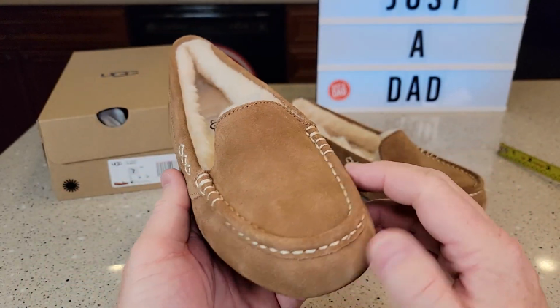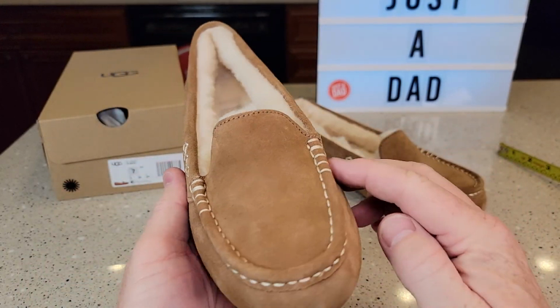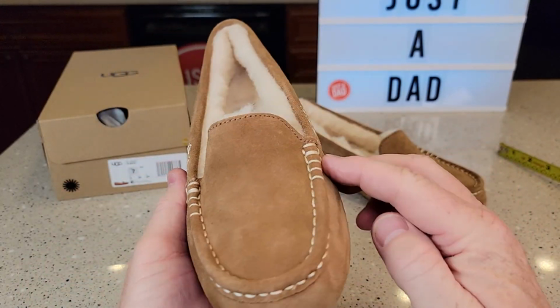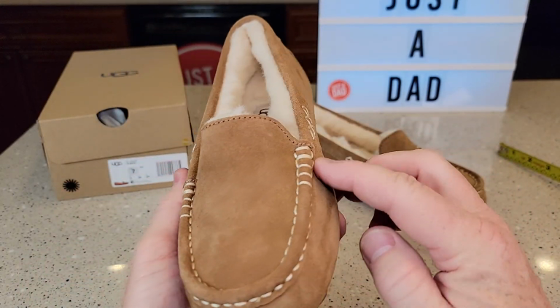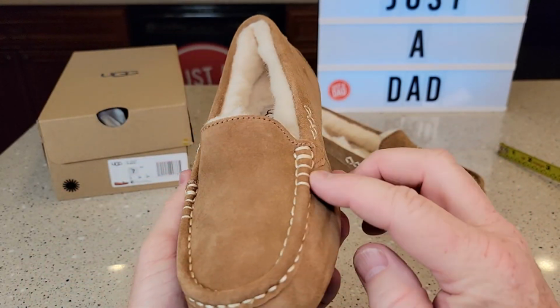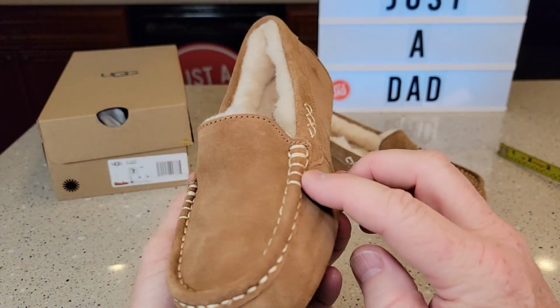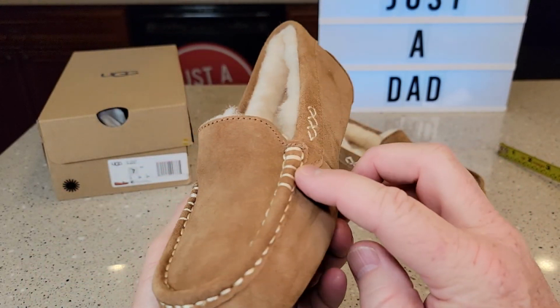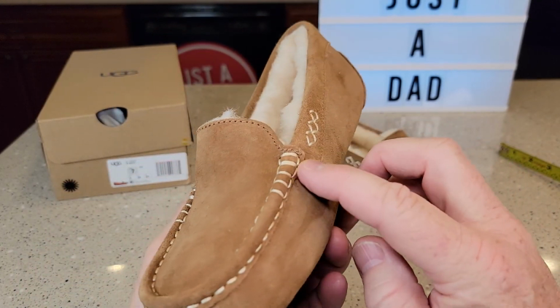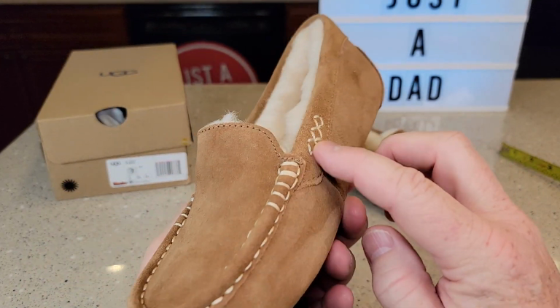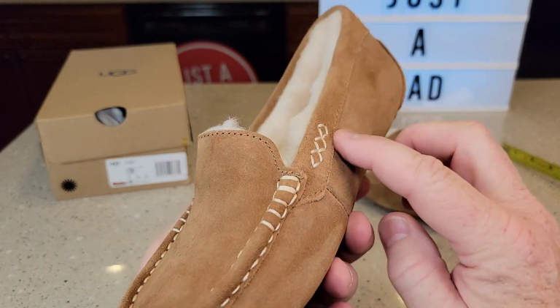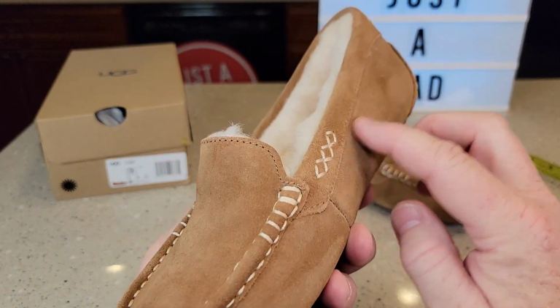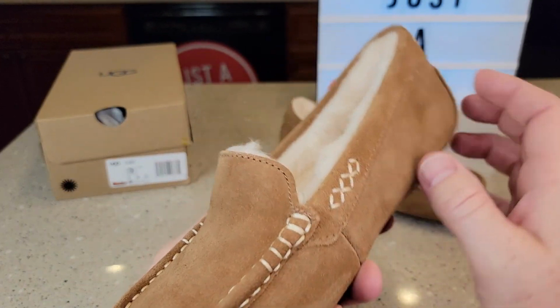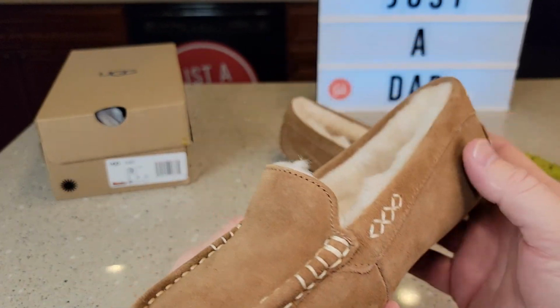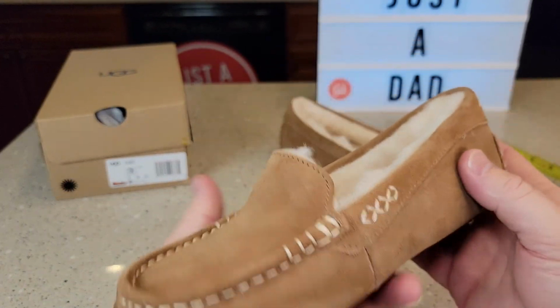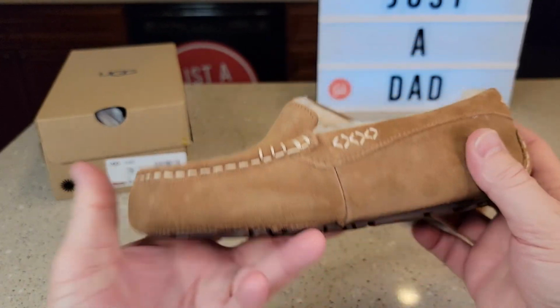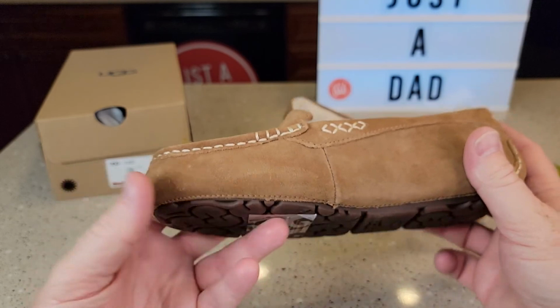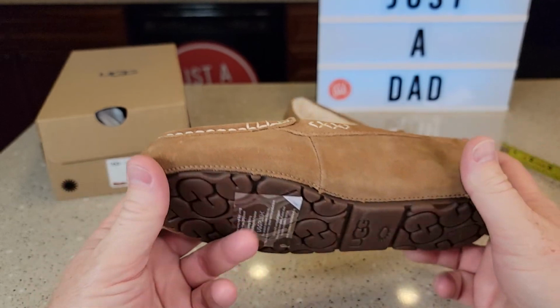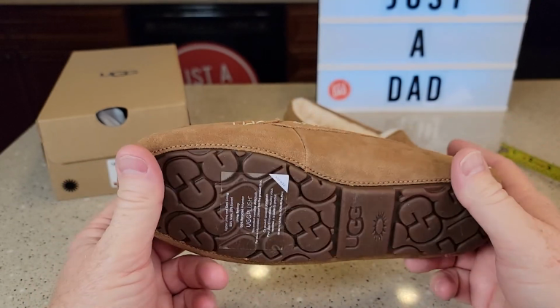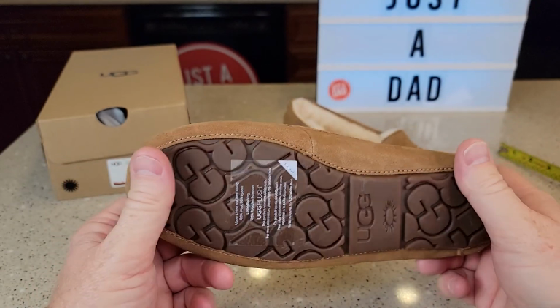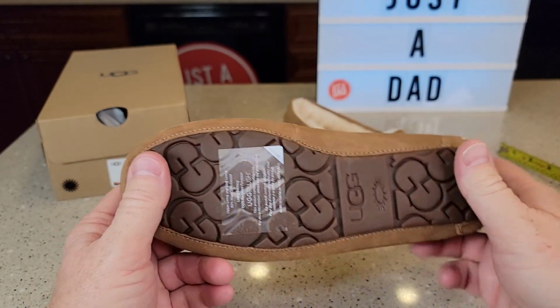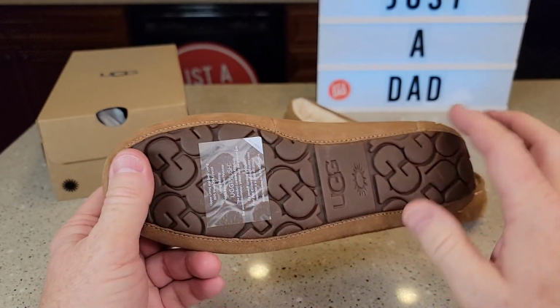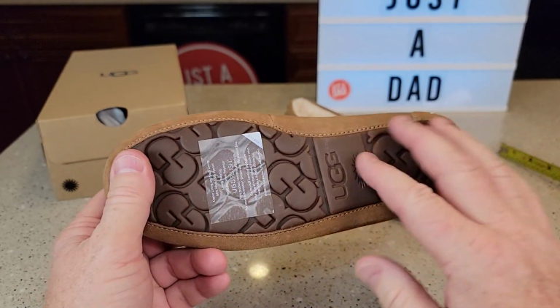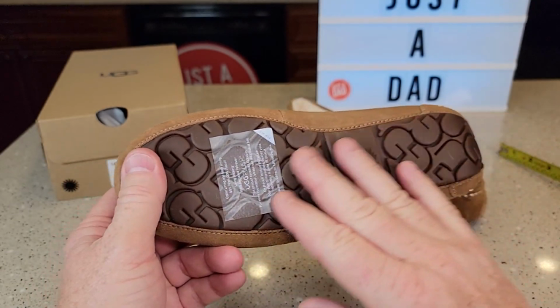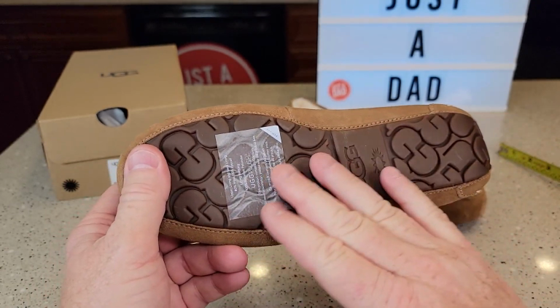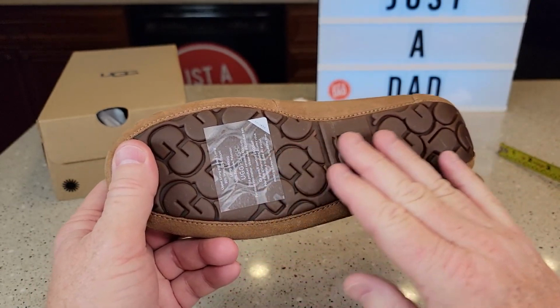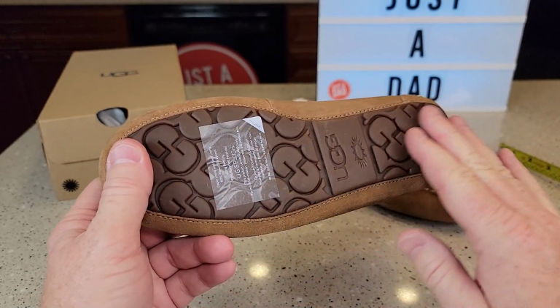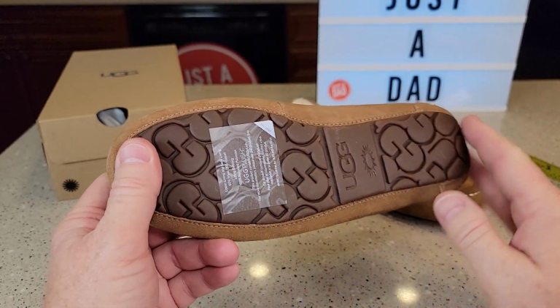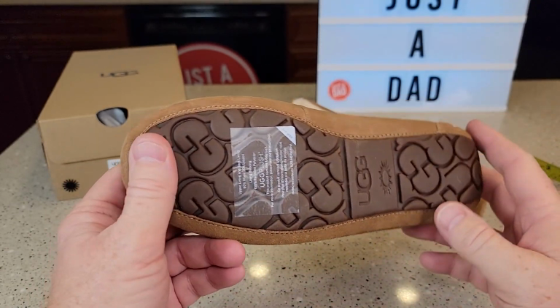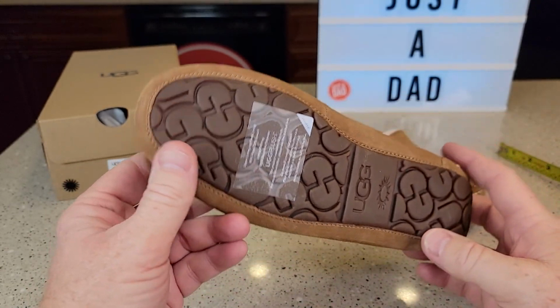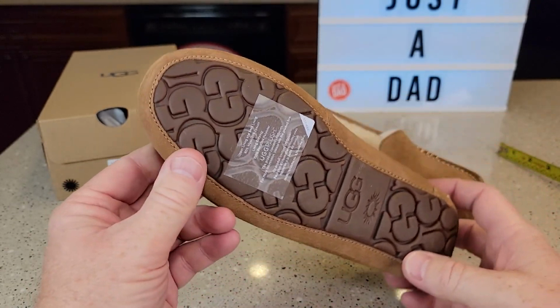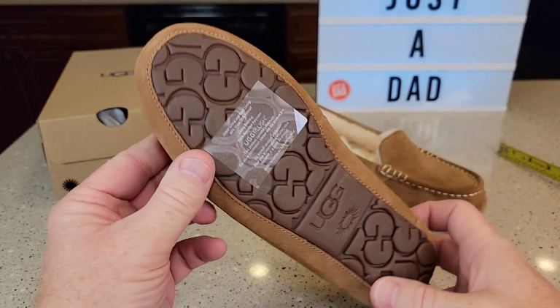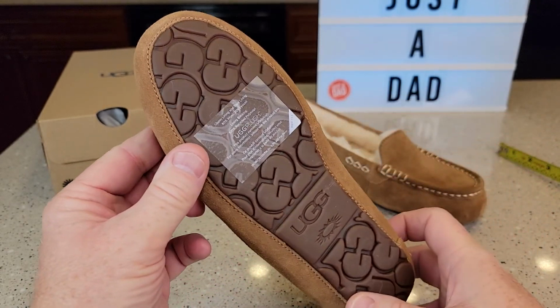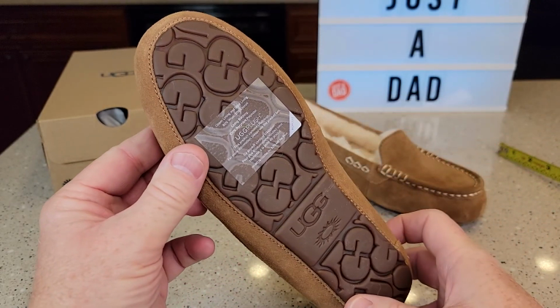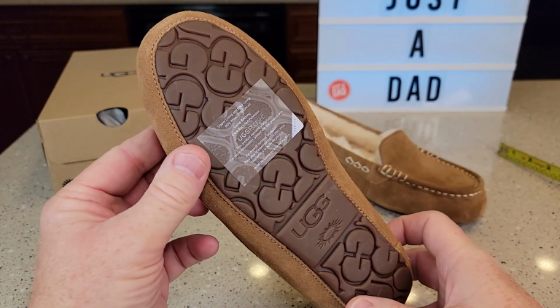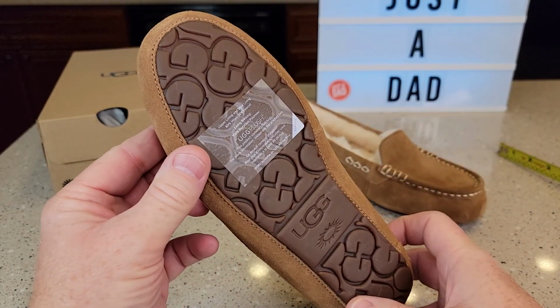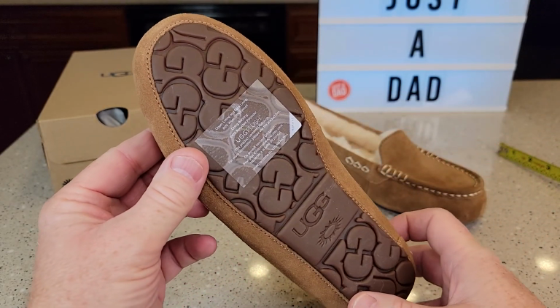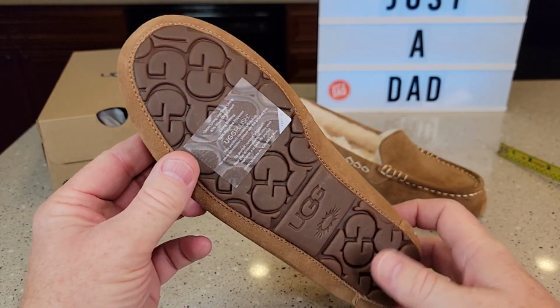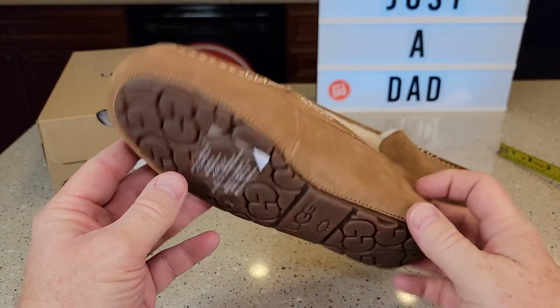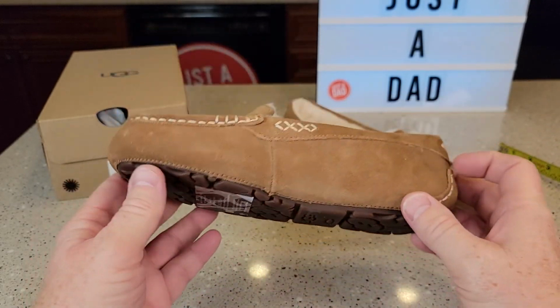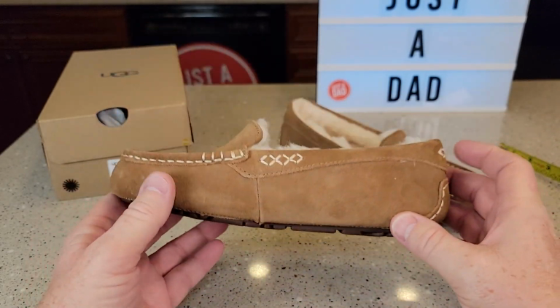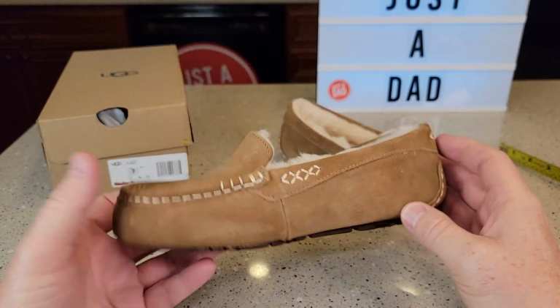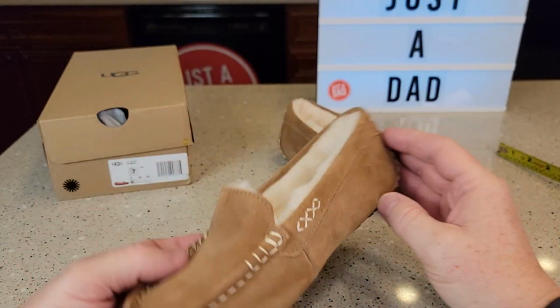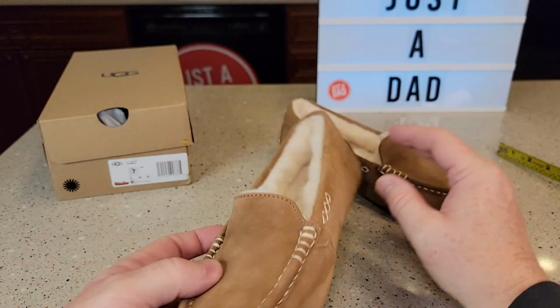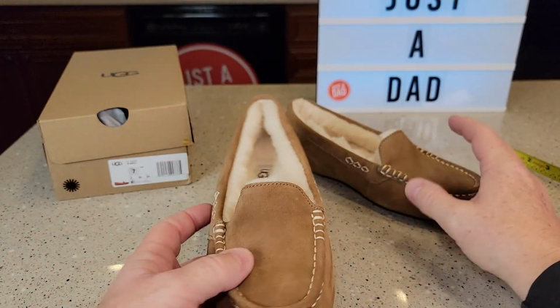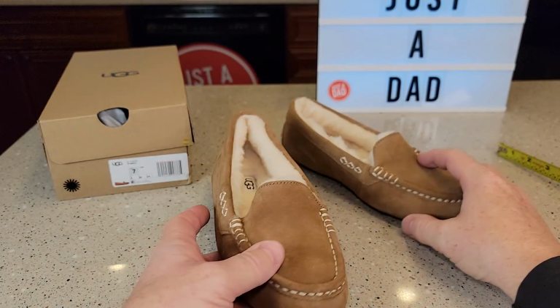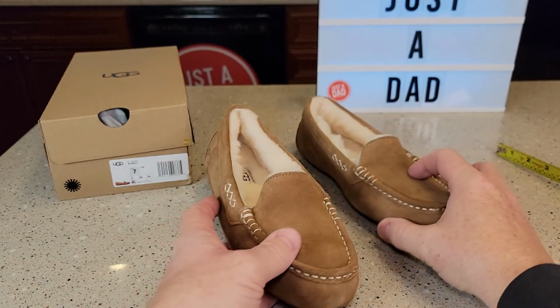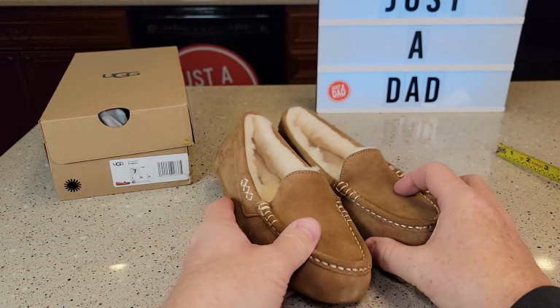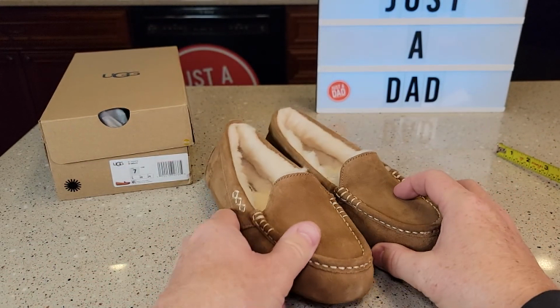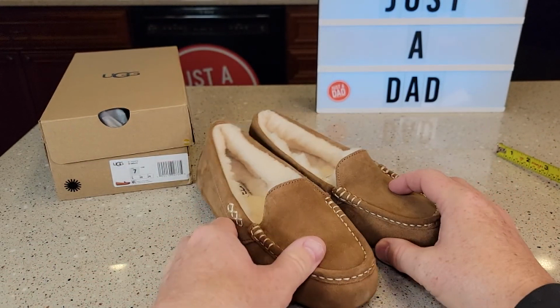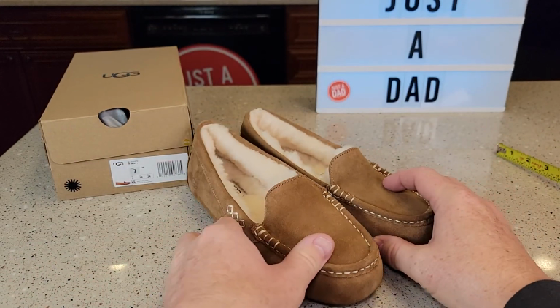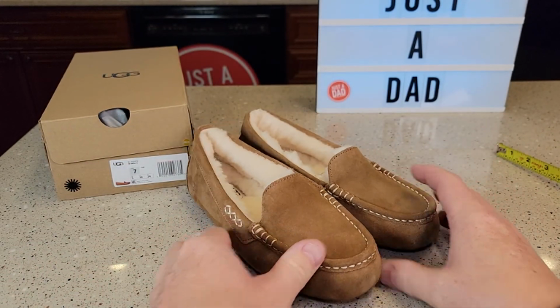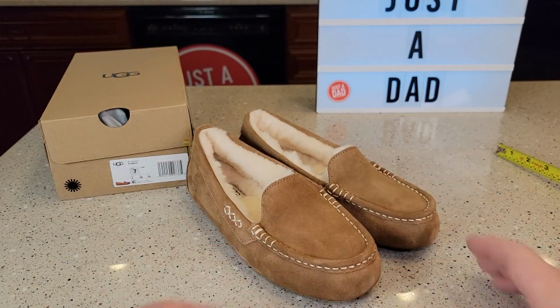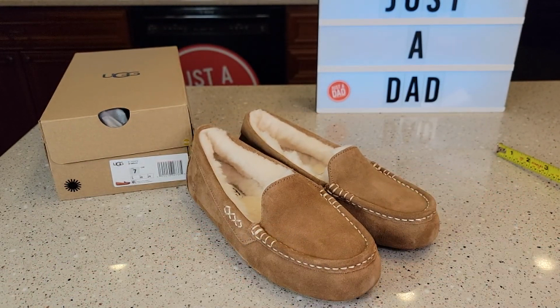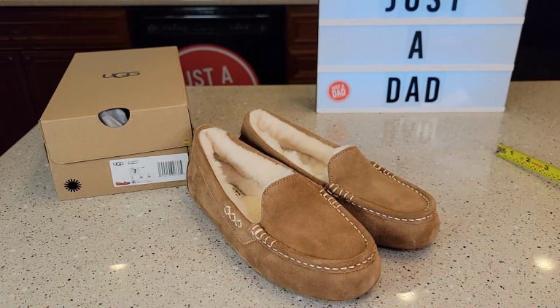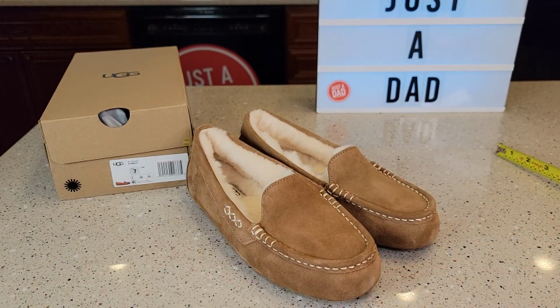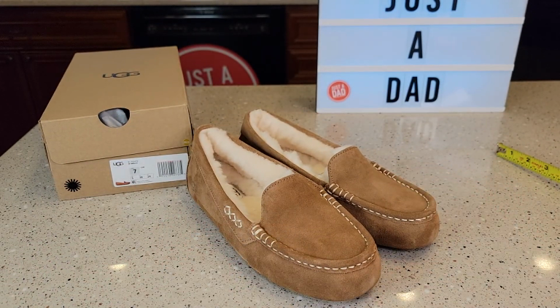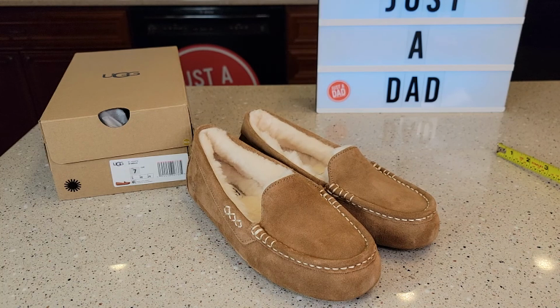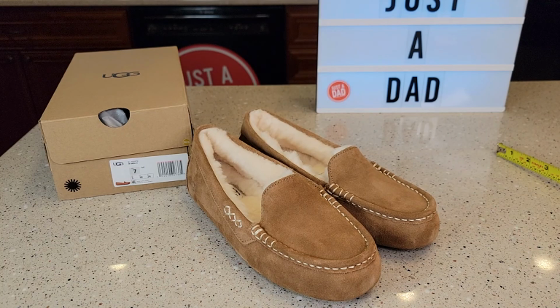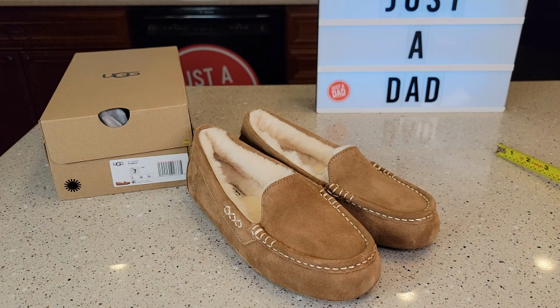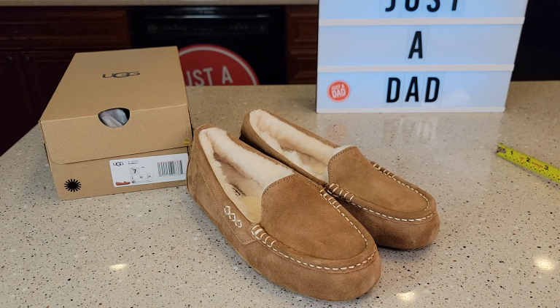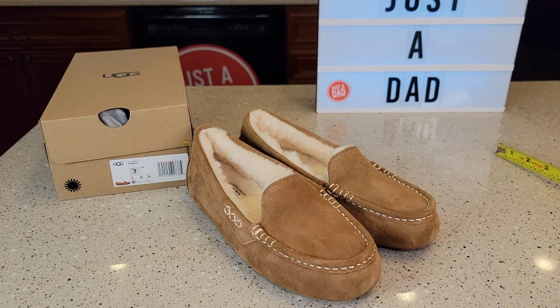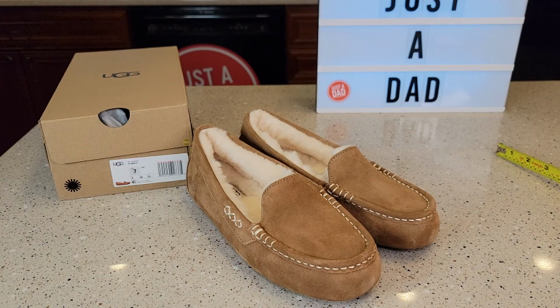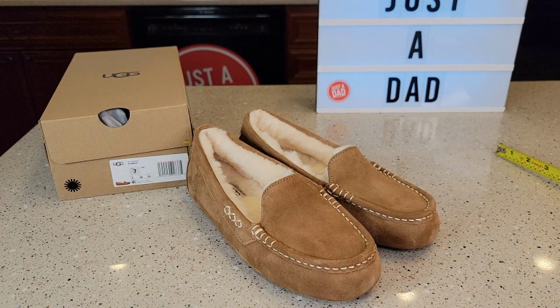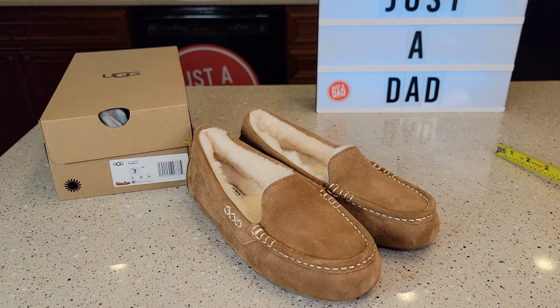Looks like some really nice stitching, and again the sole looks very nice. So I hope this video helps. Thanks everybody for watching.